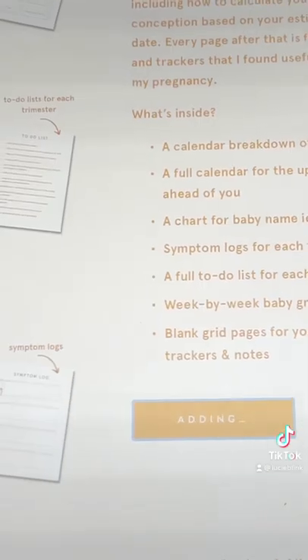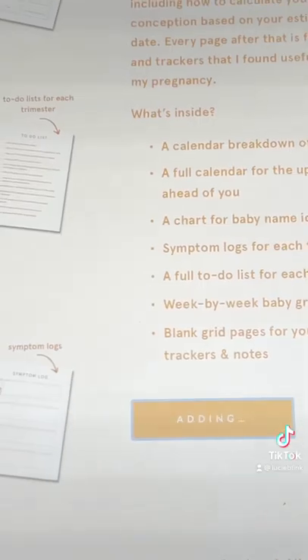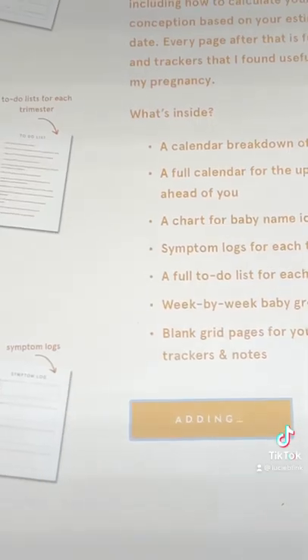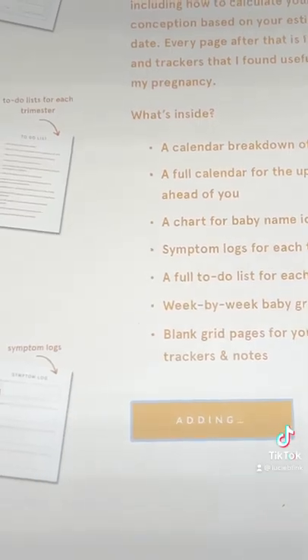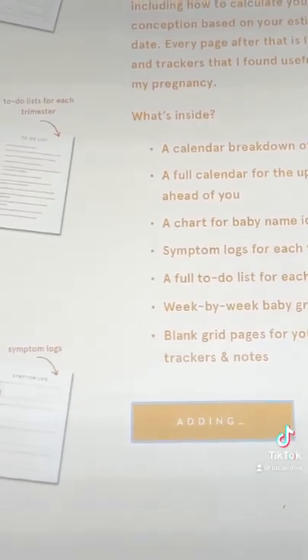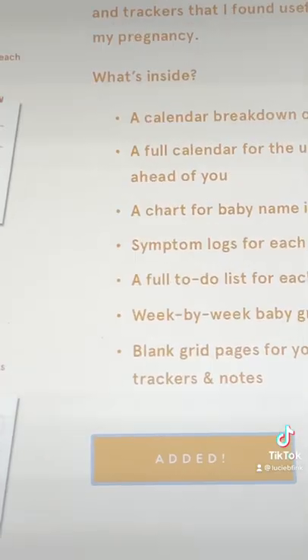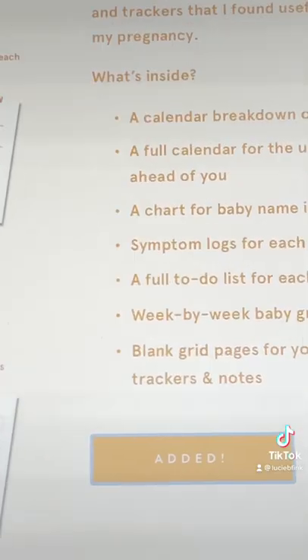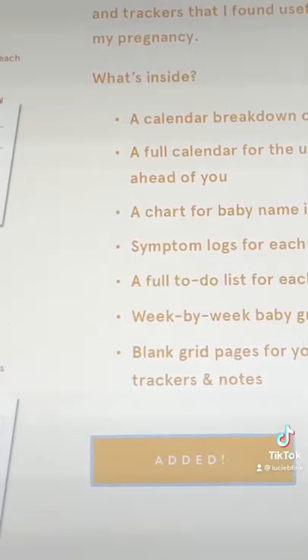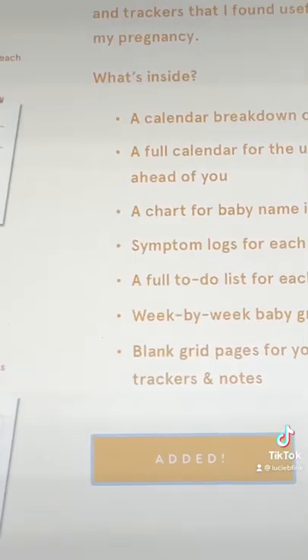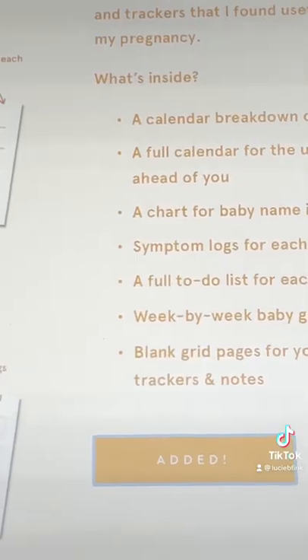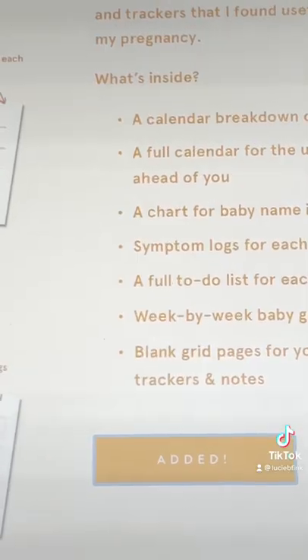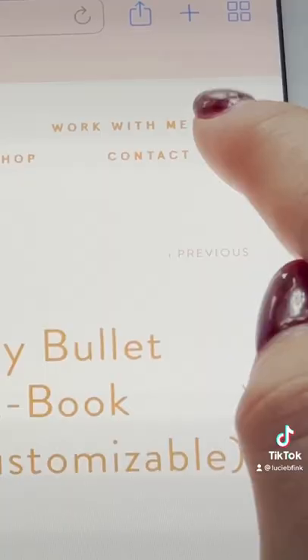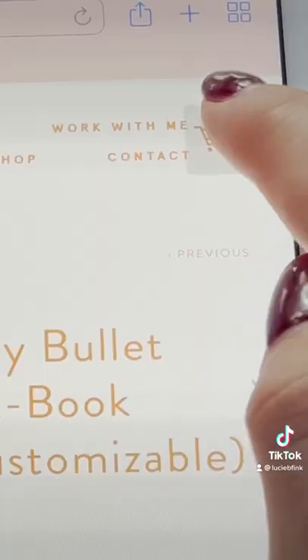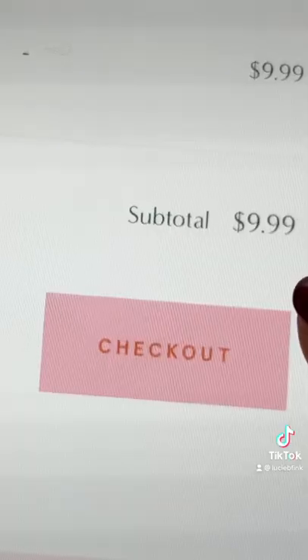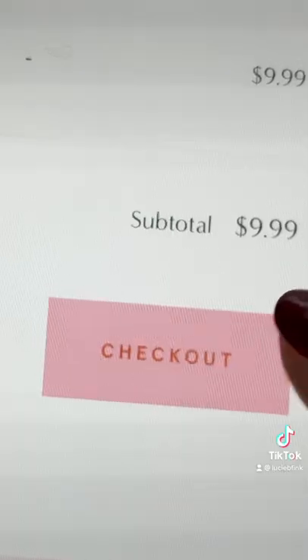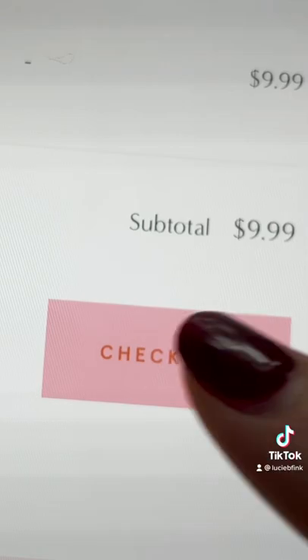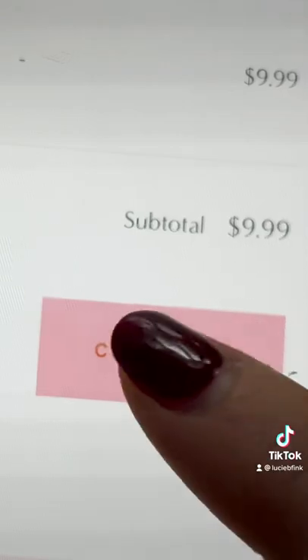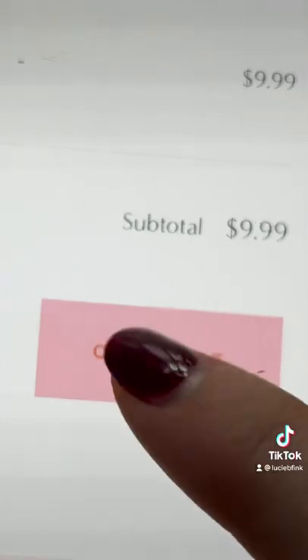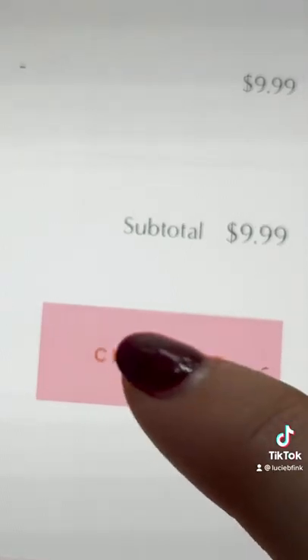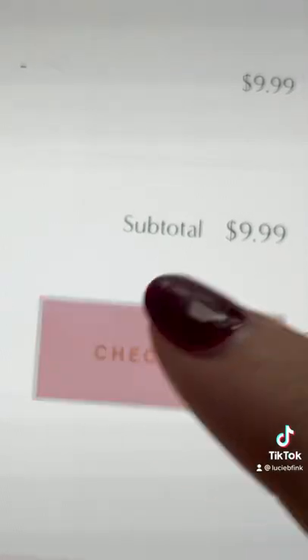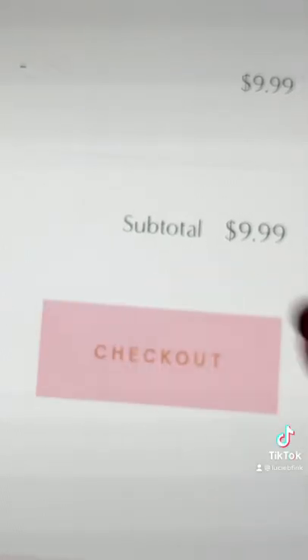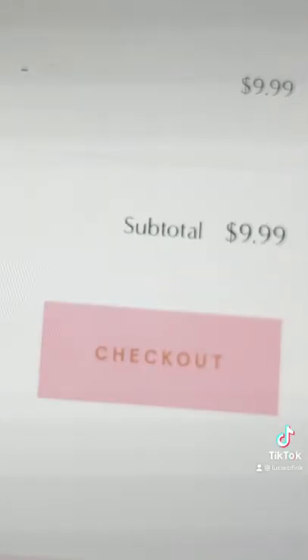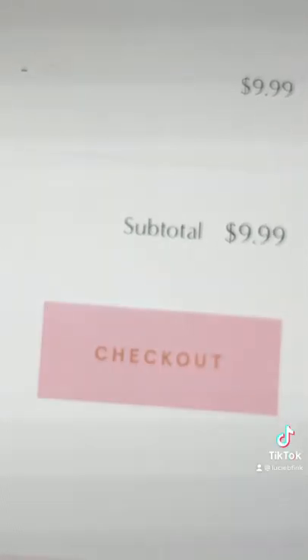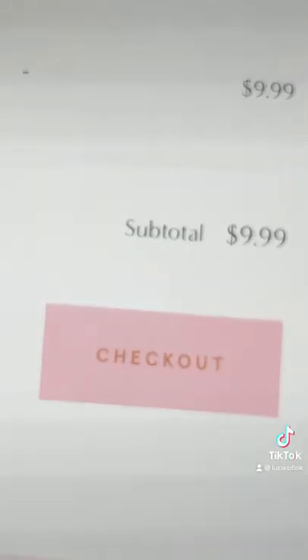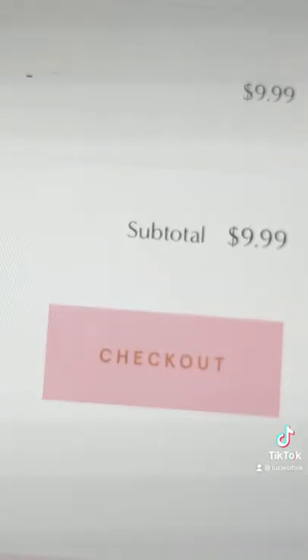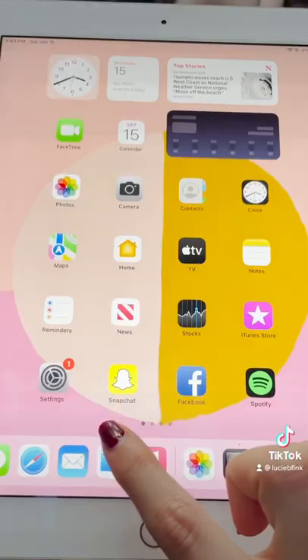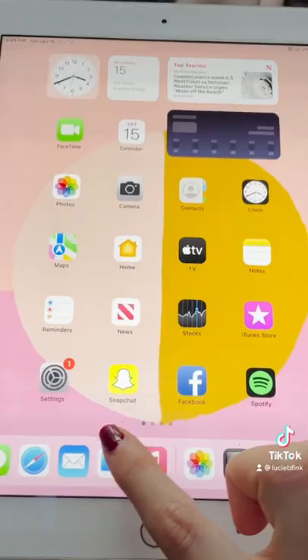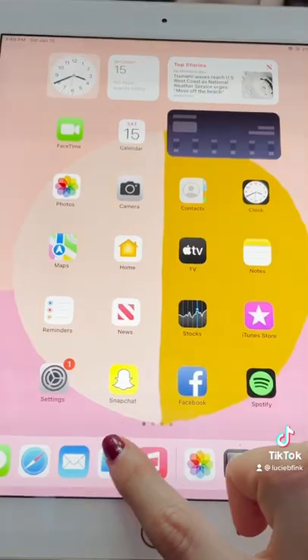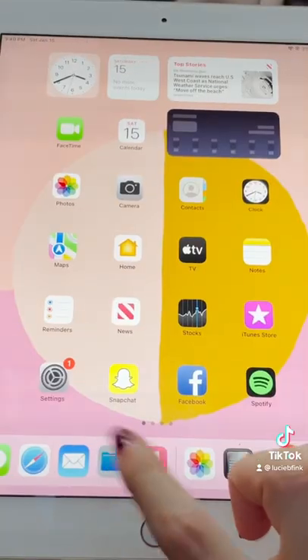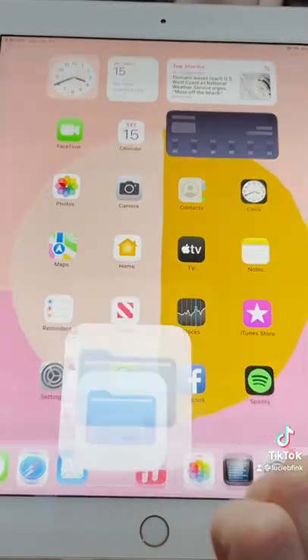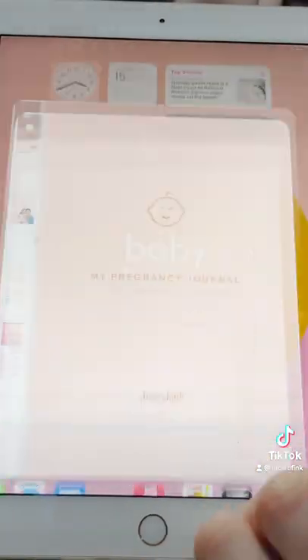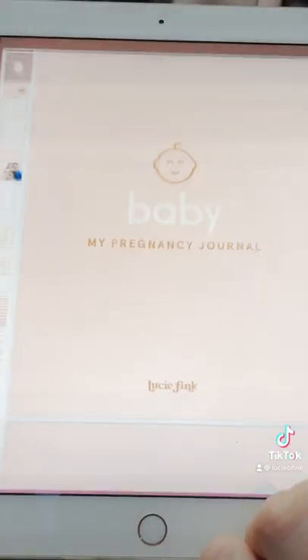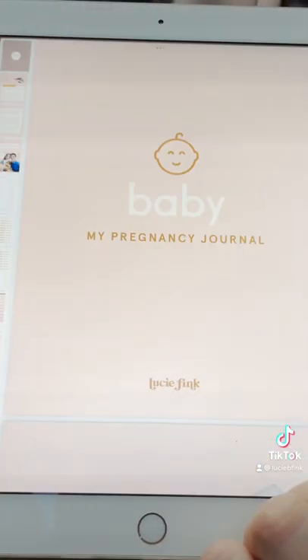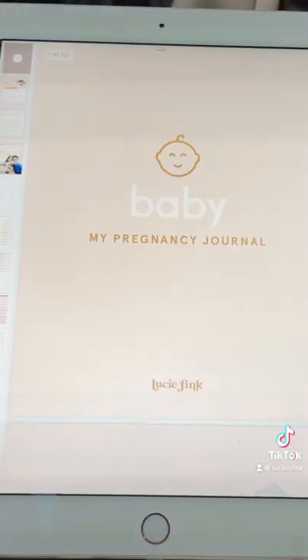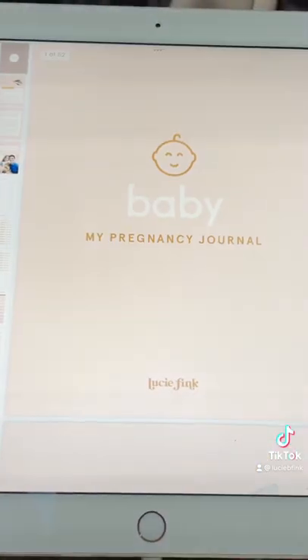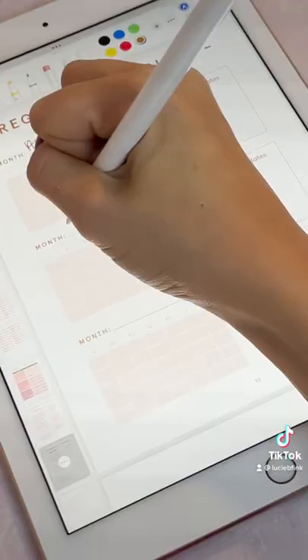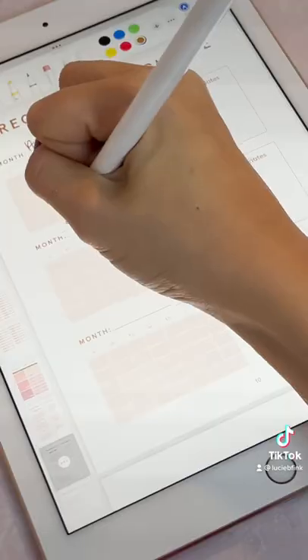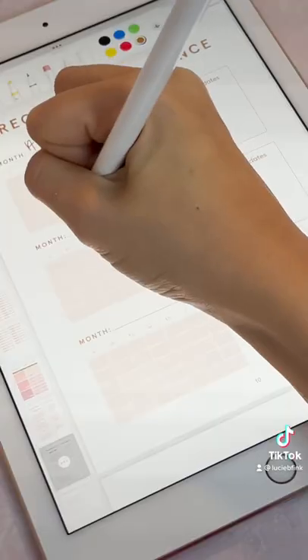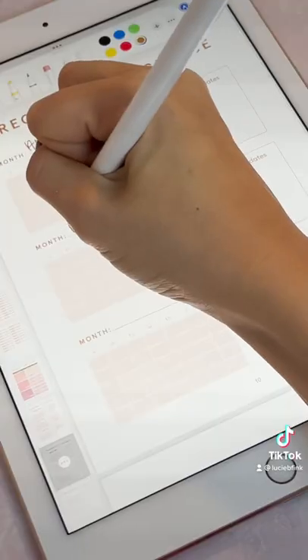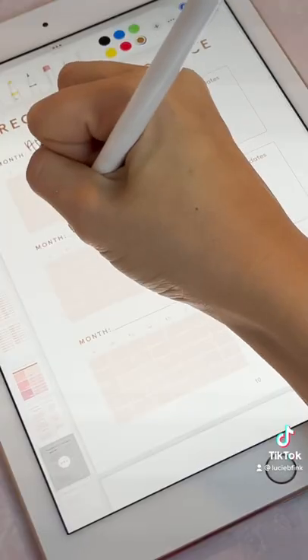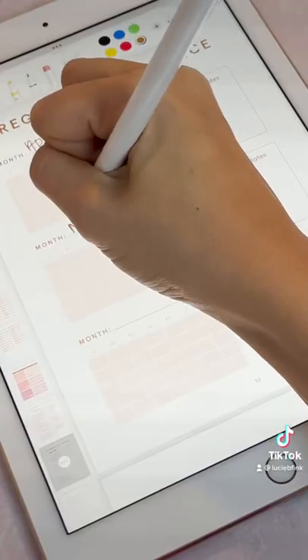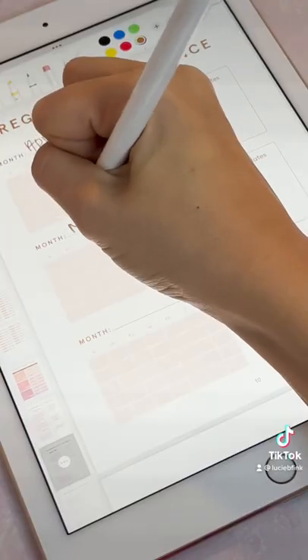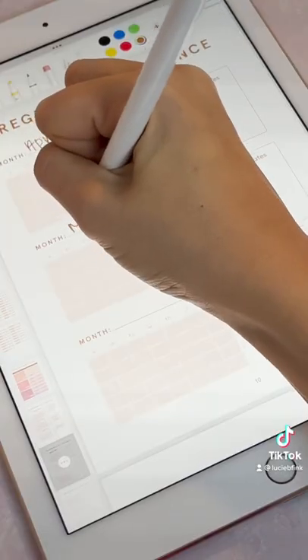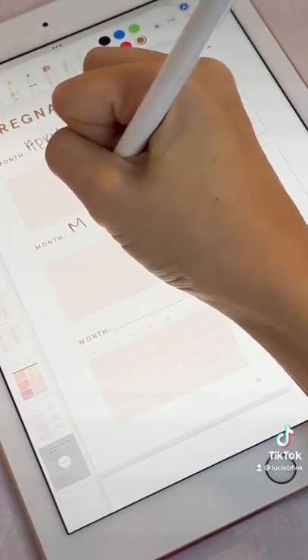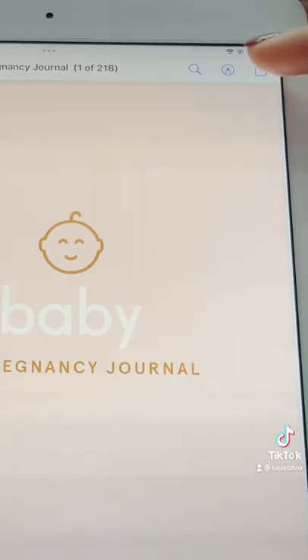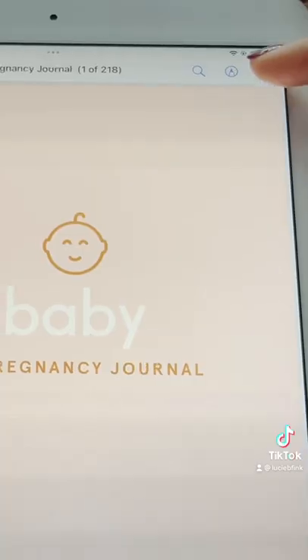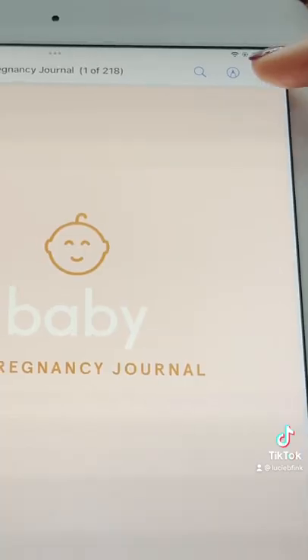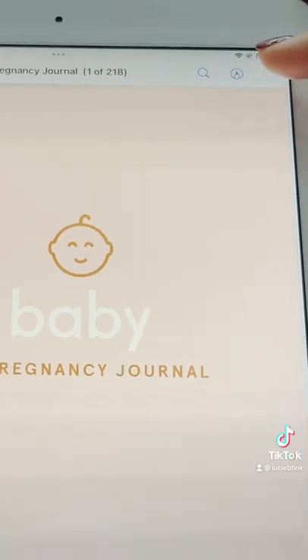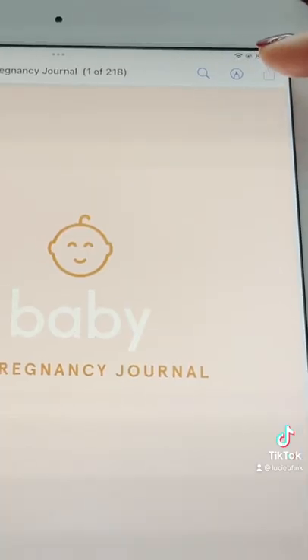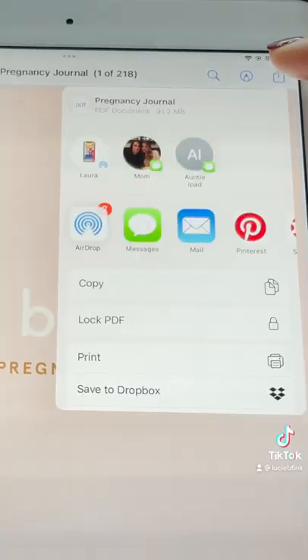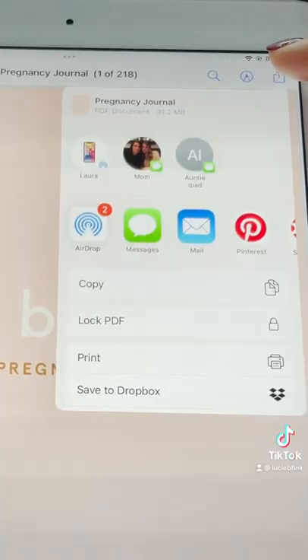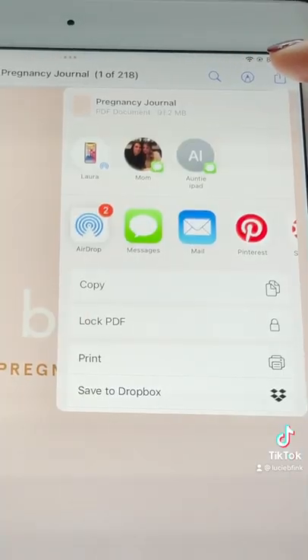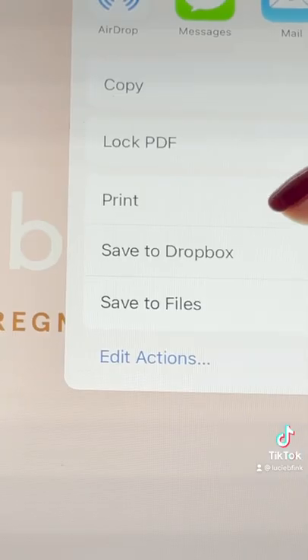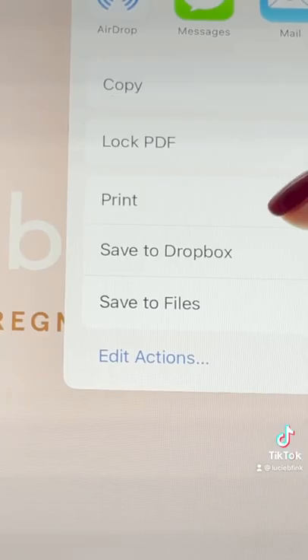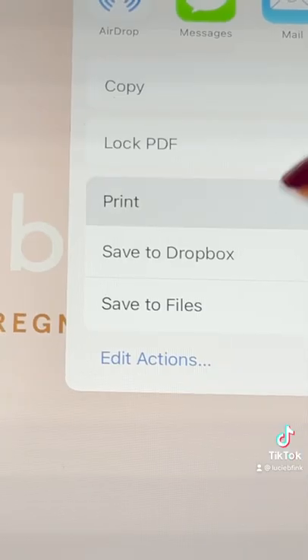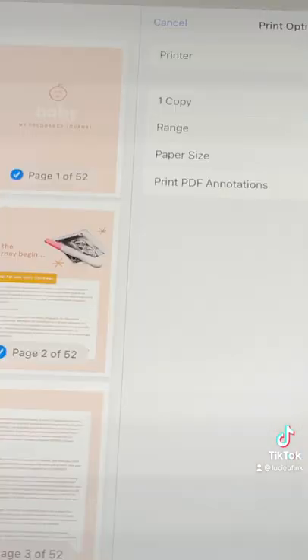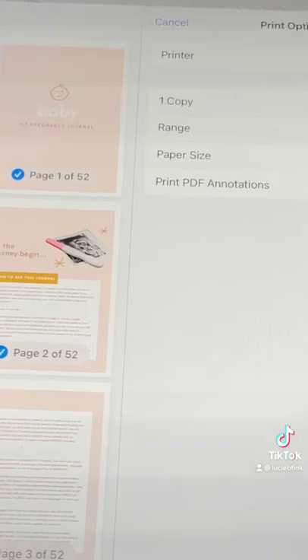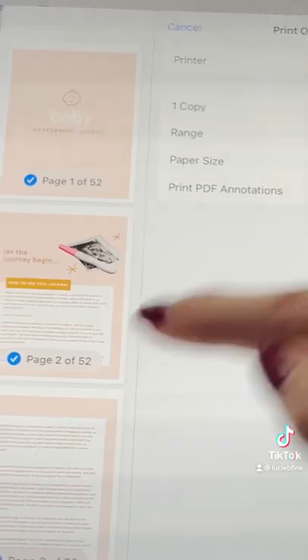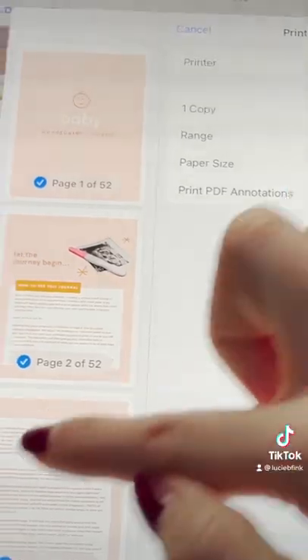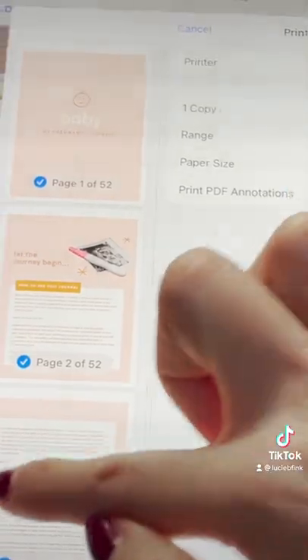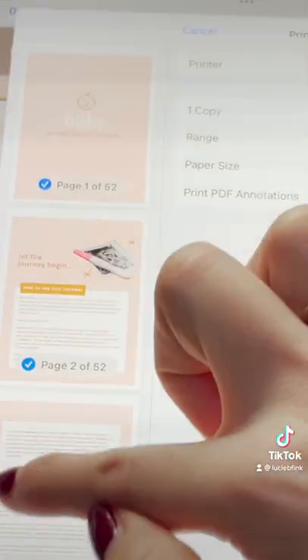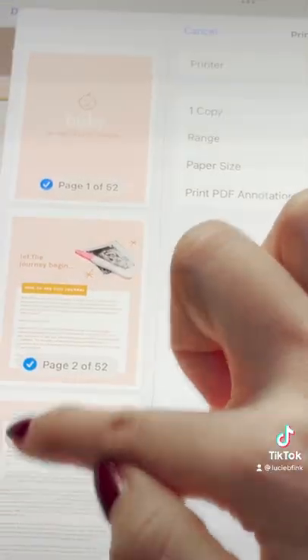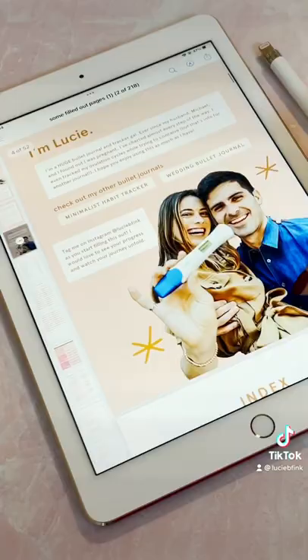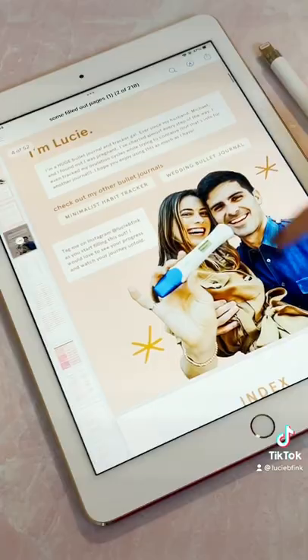Just add it to your cart, hit checkout, and then you'll instantly receive the downloadable document that you can fill out digitally, or you can print and fill it out by hand.